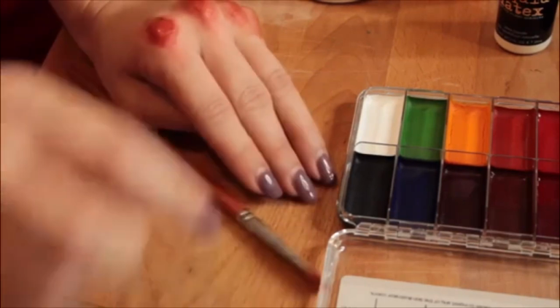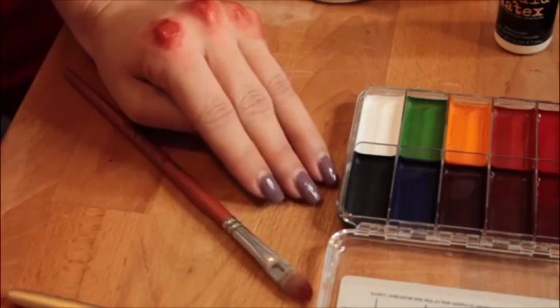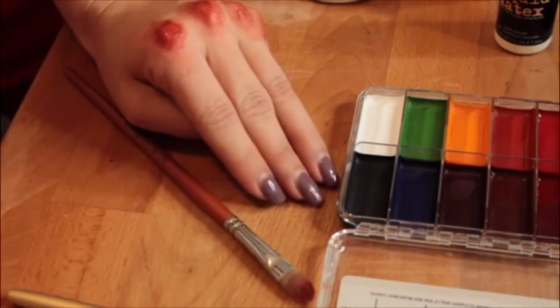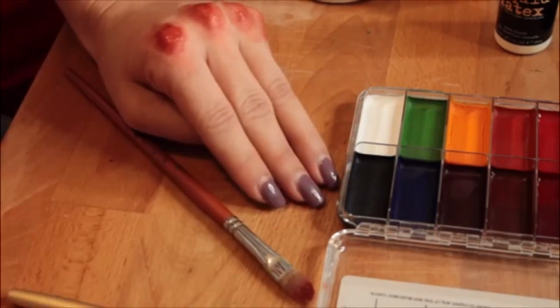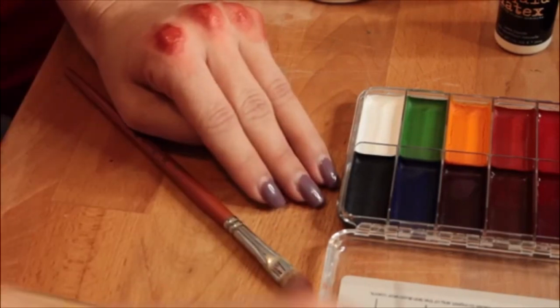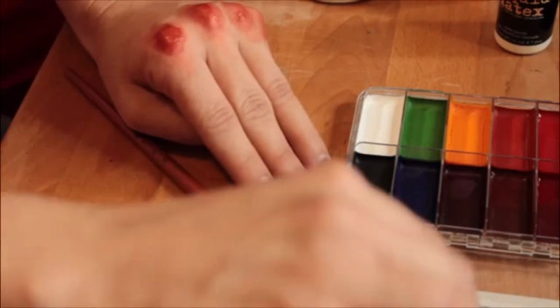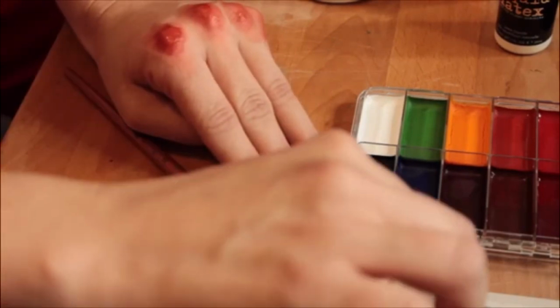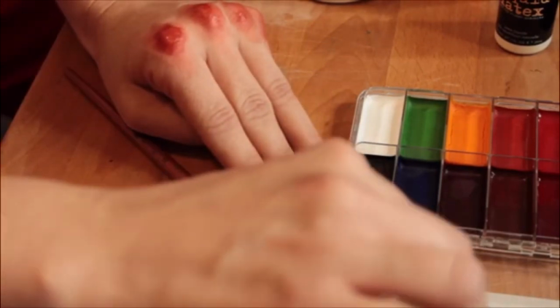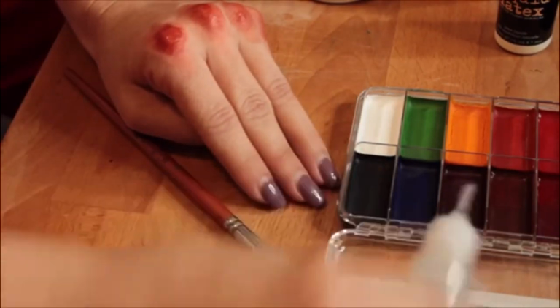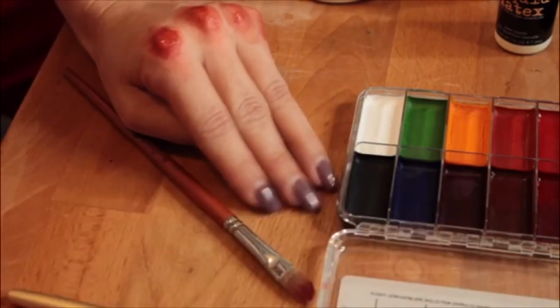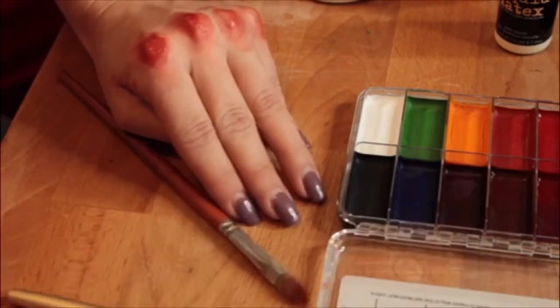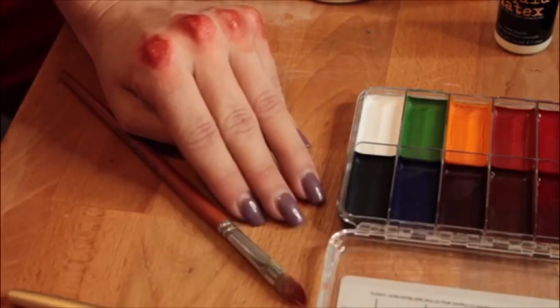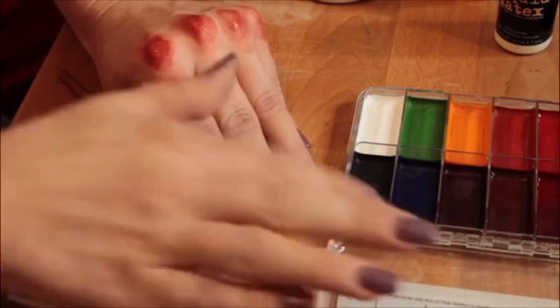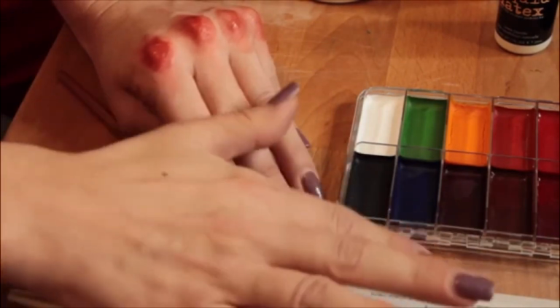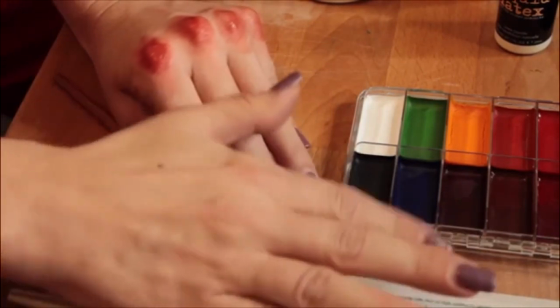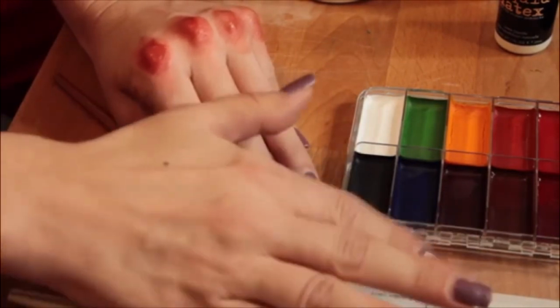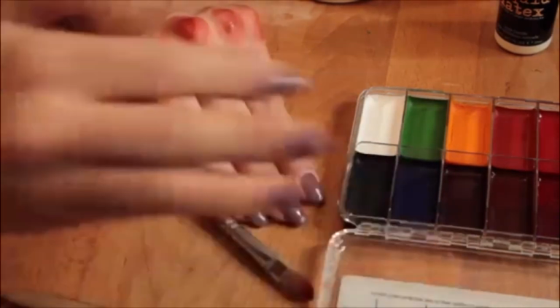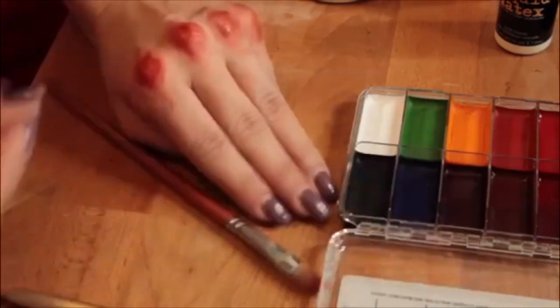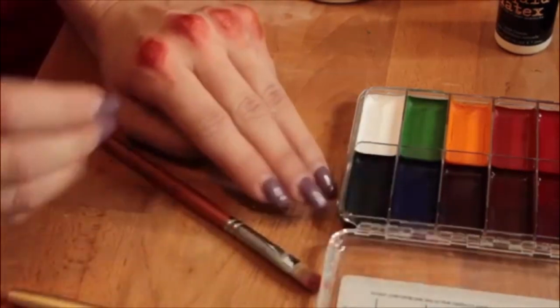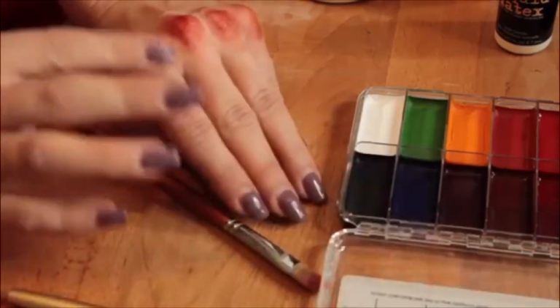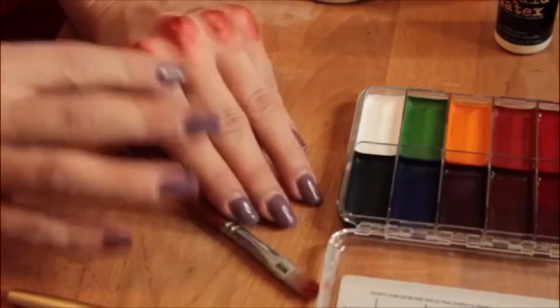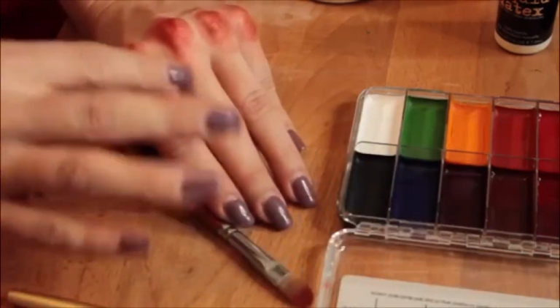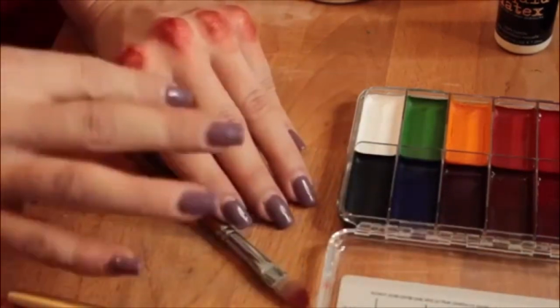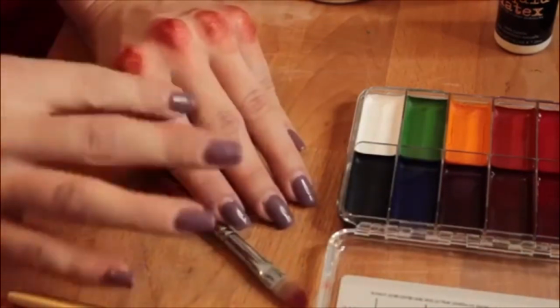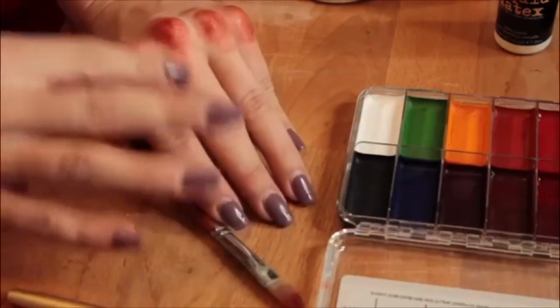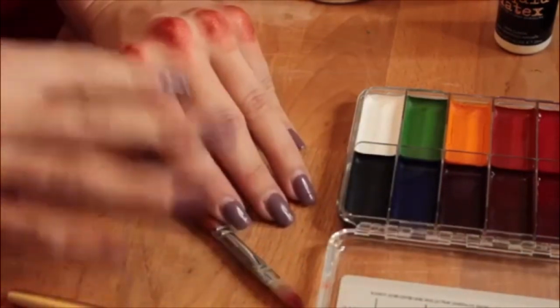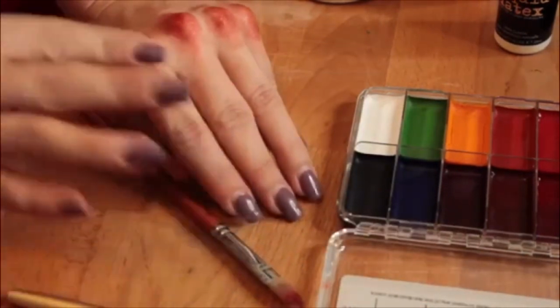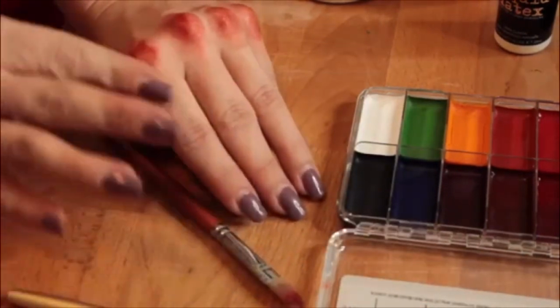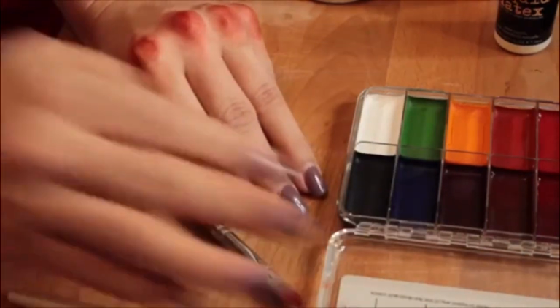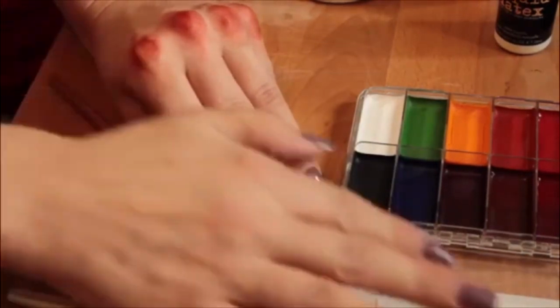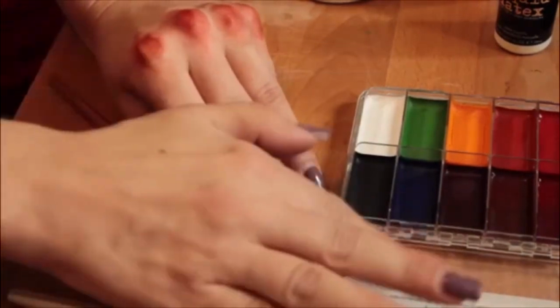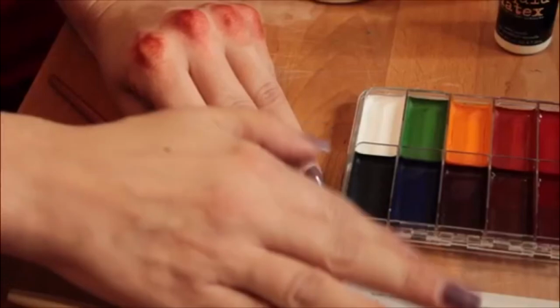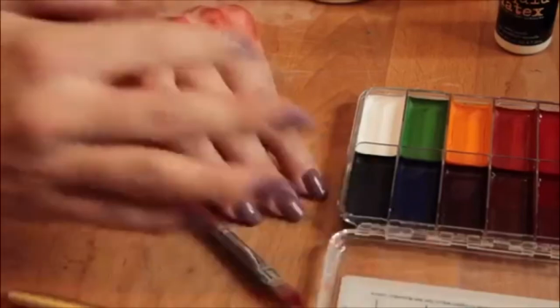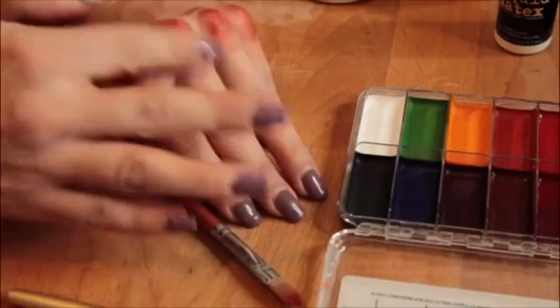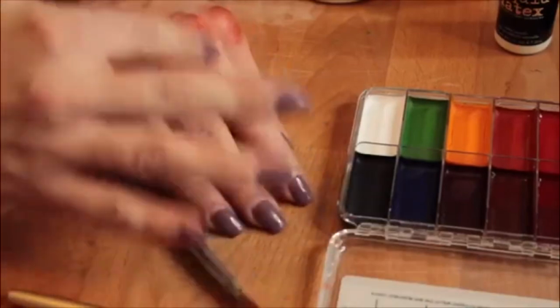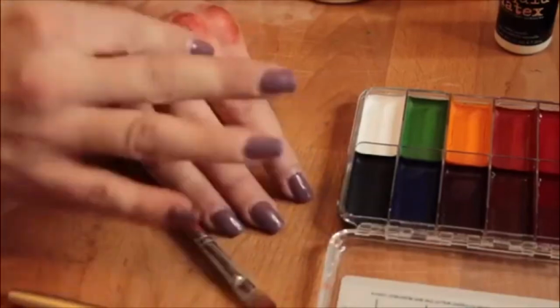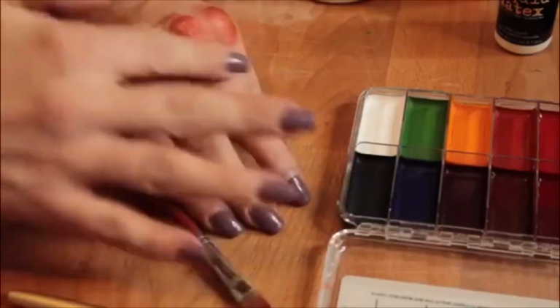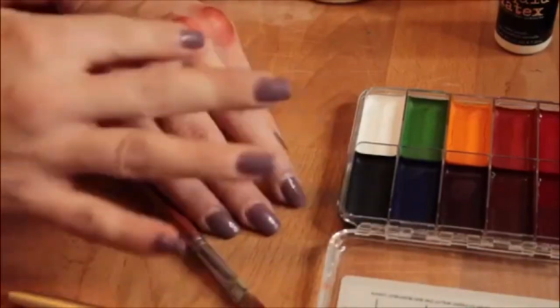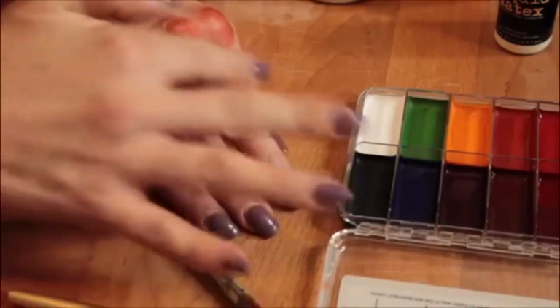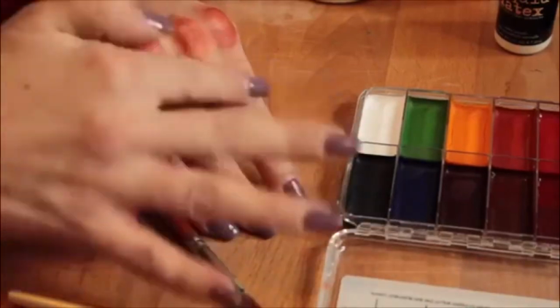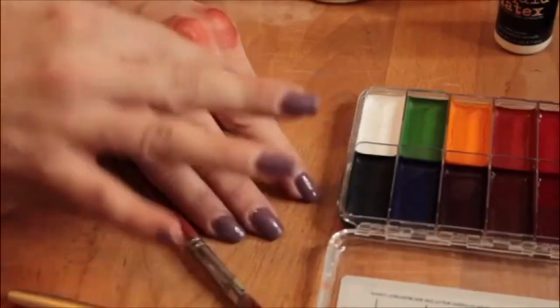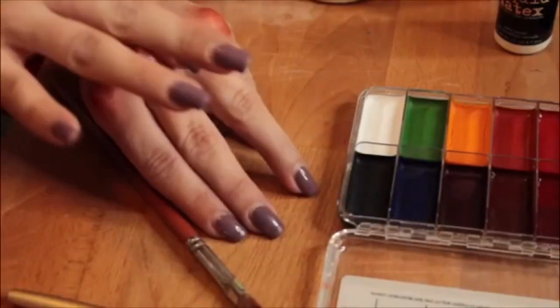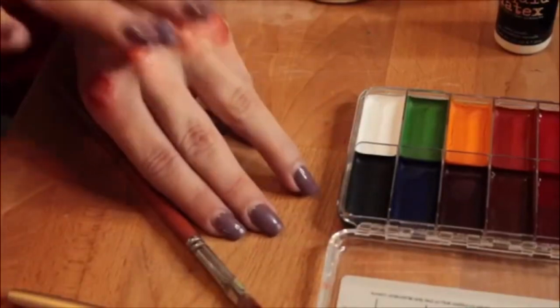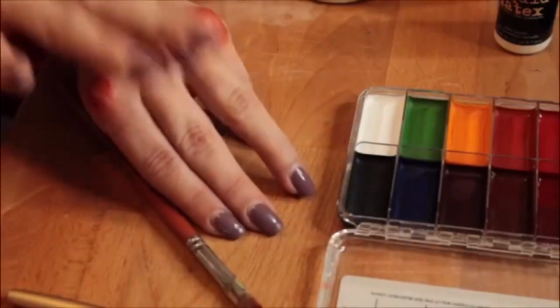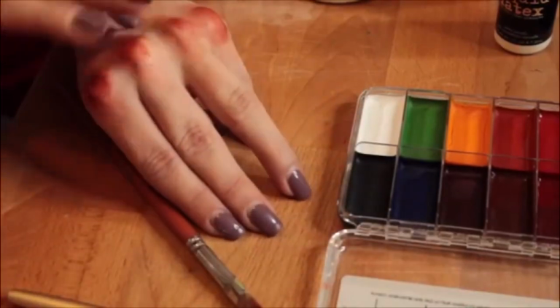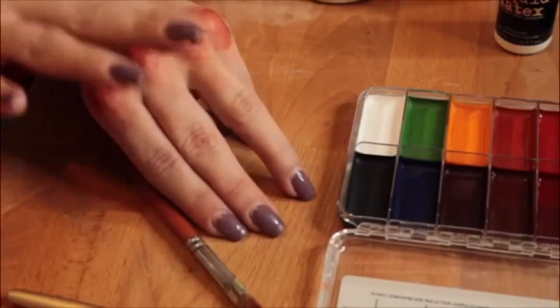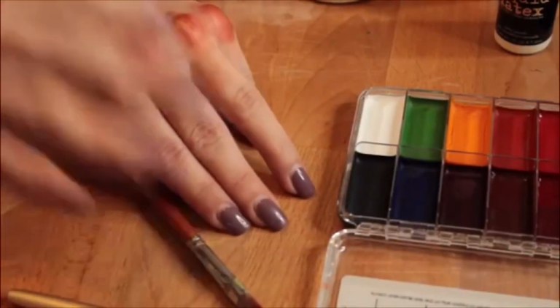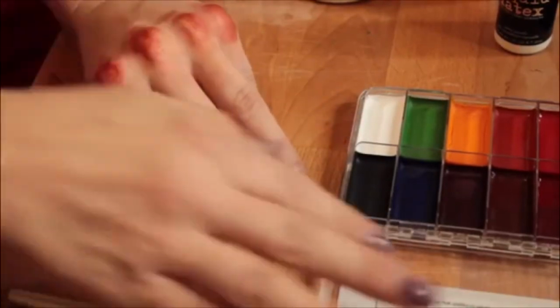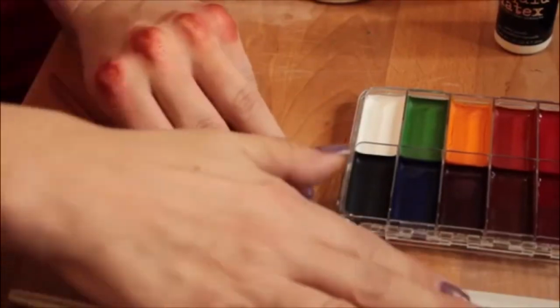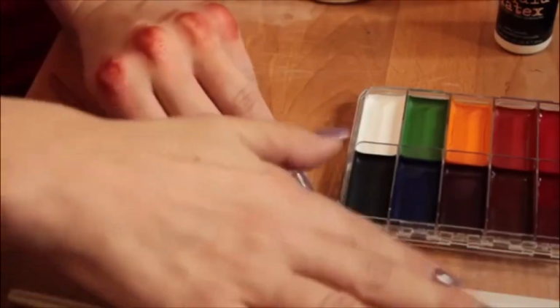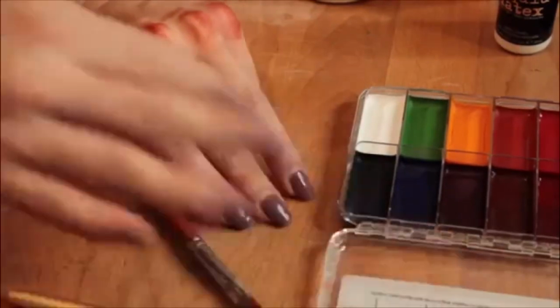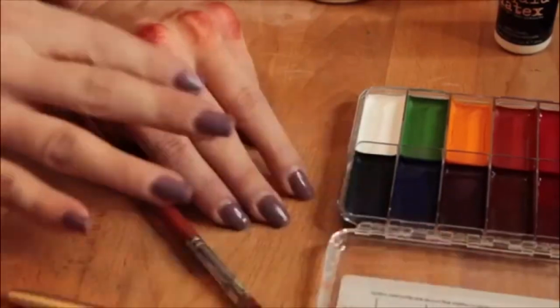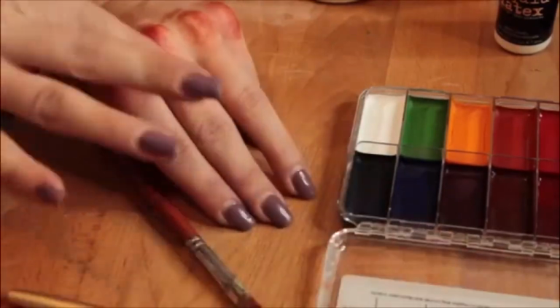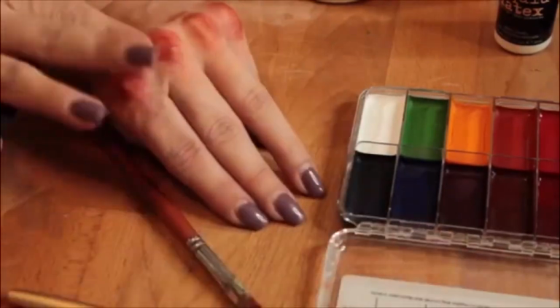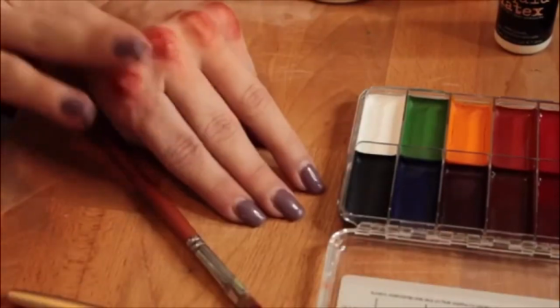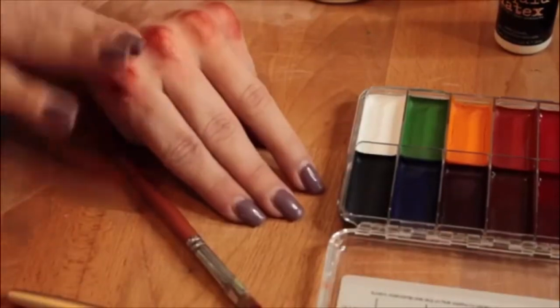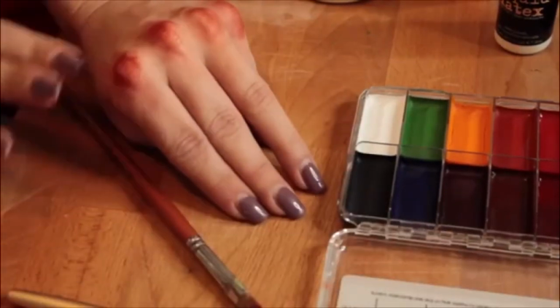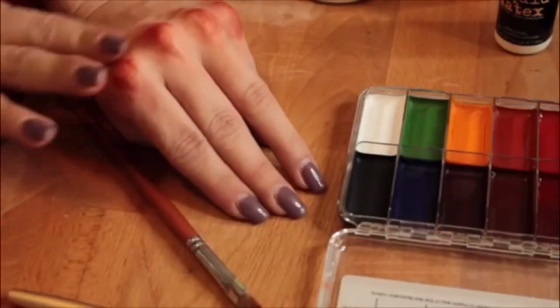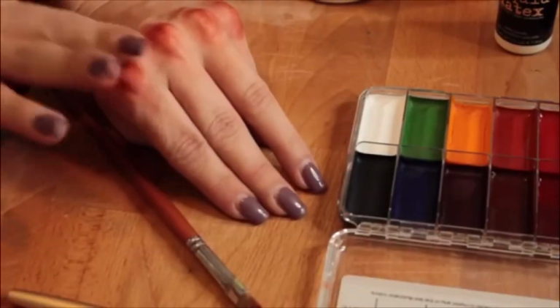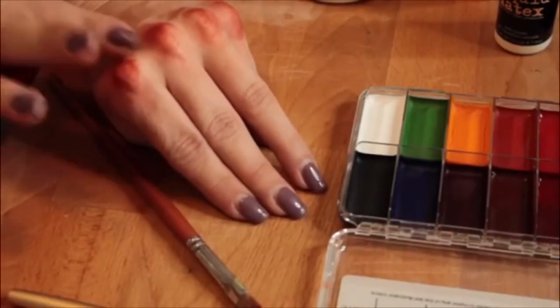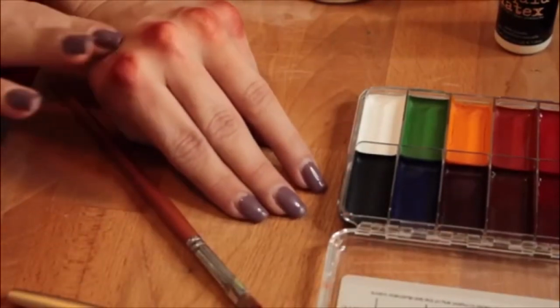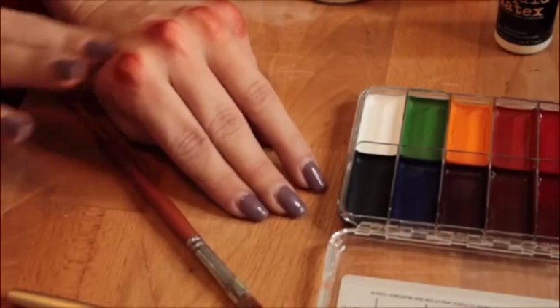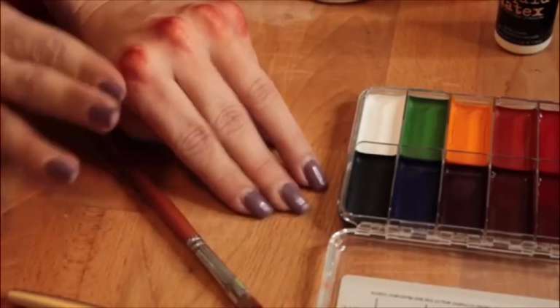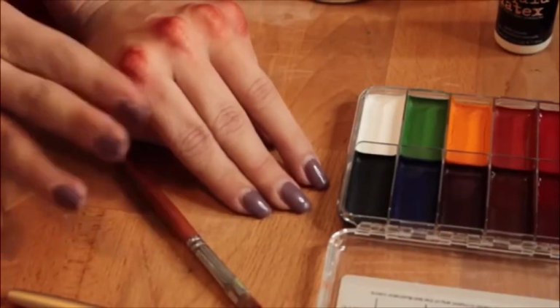Then I take a clean bit of alcohol right there in the lid and I just run my finger over the edges to kind of blend it out.